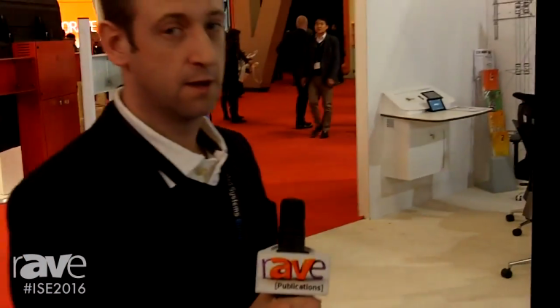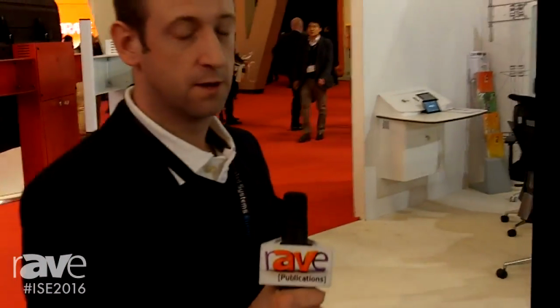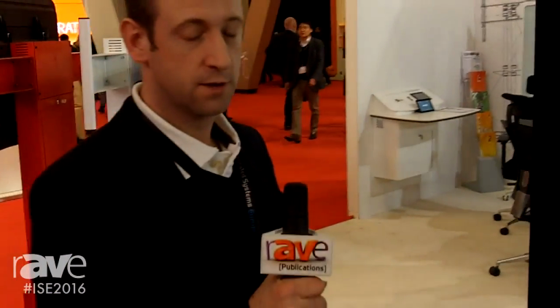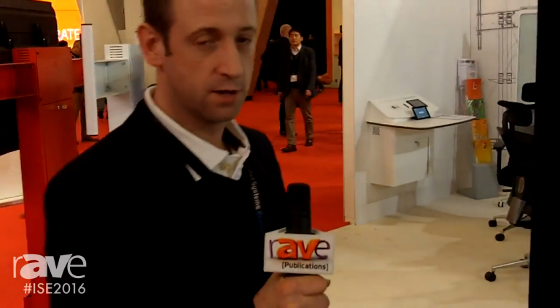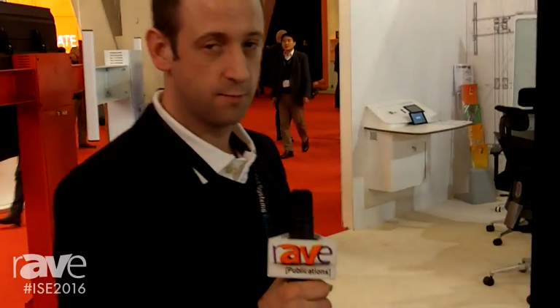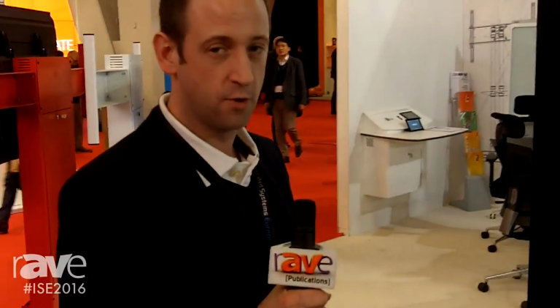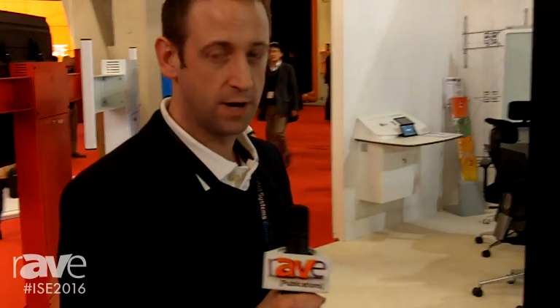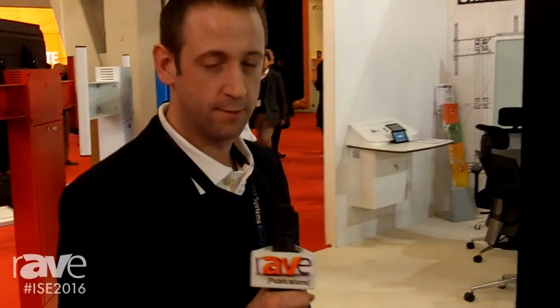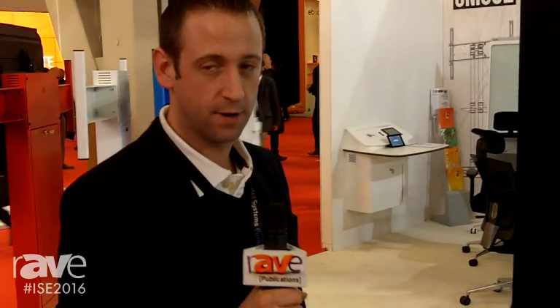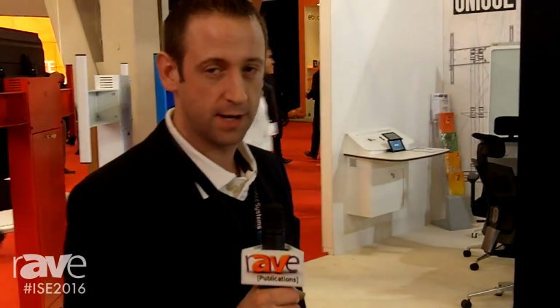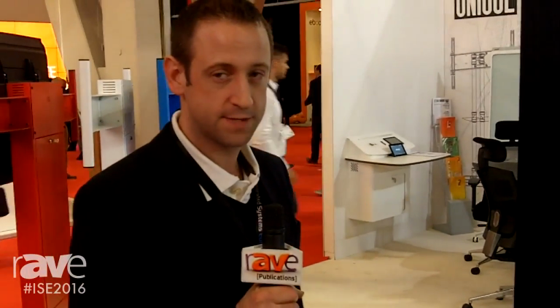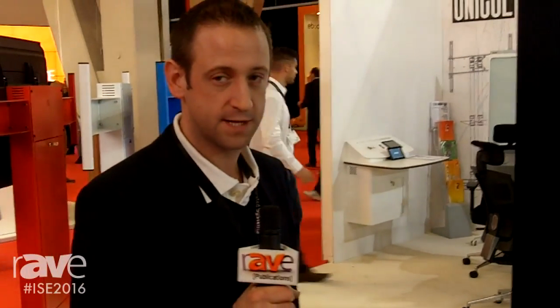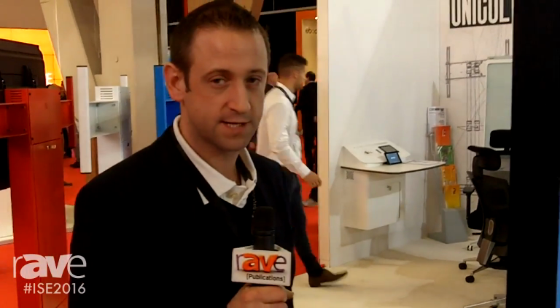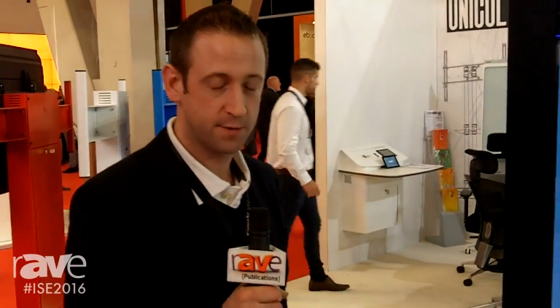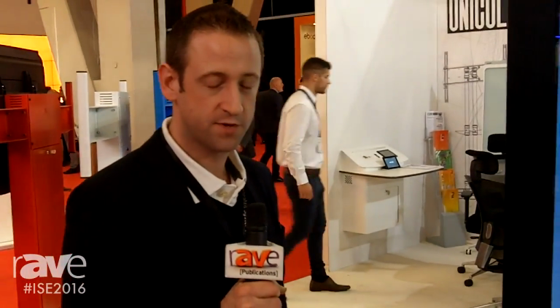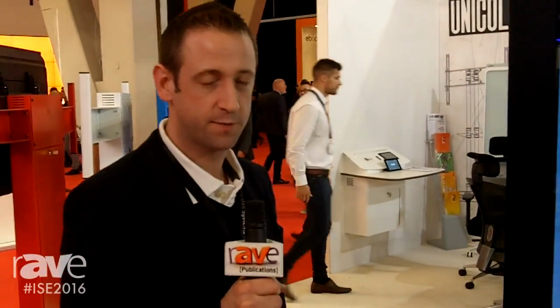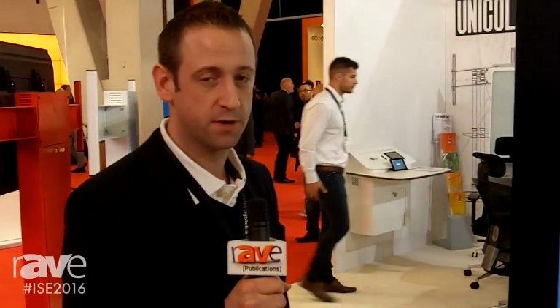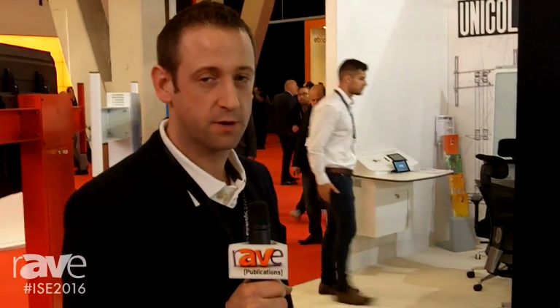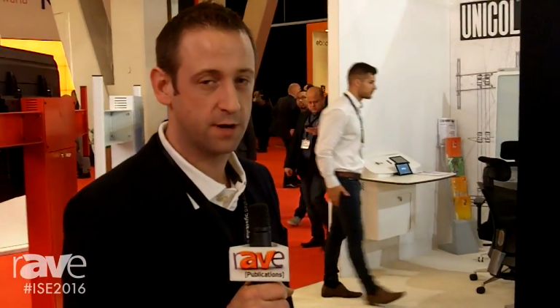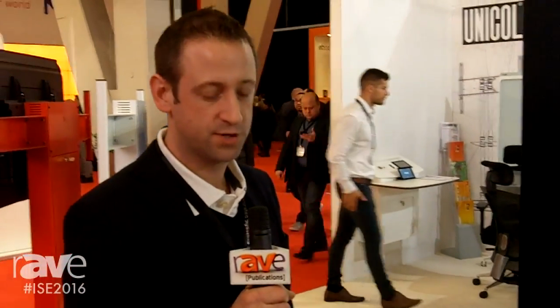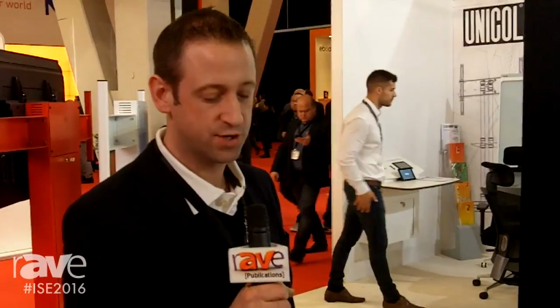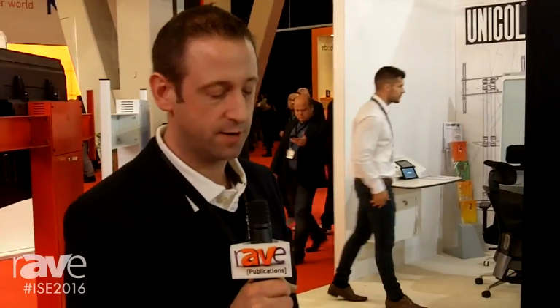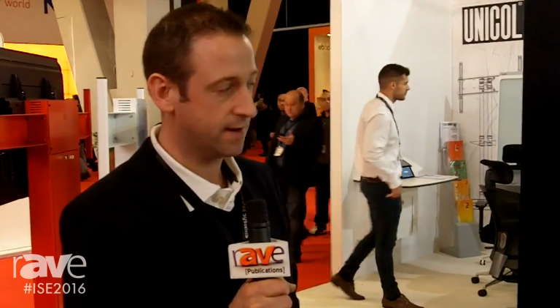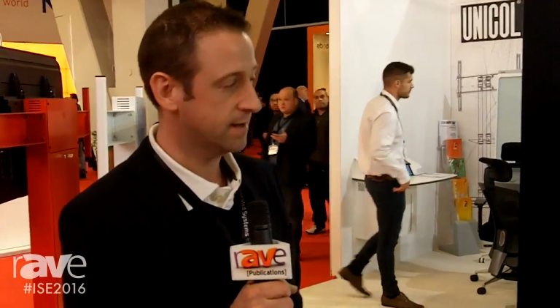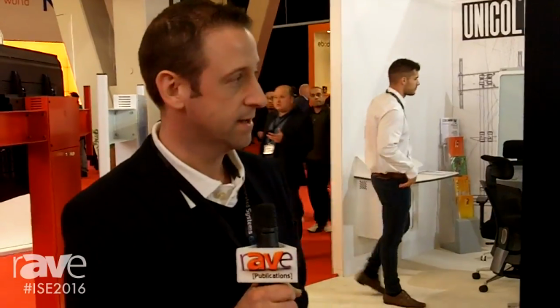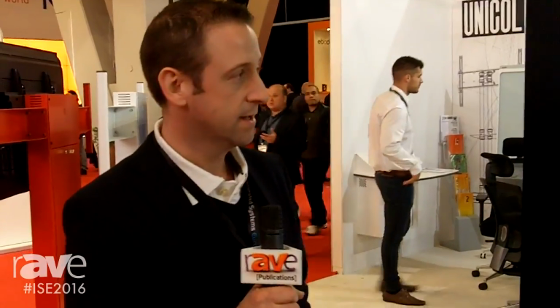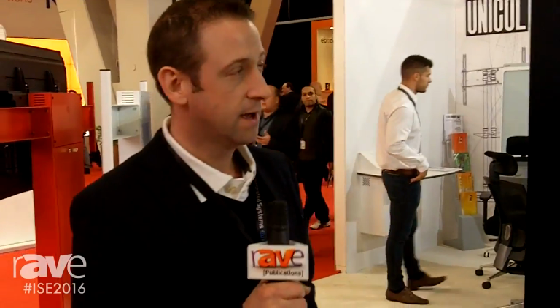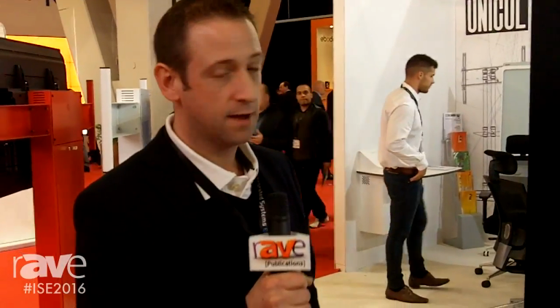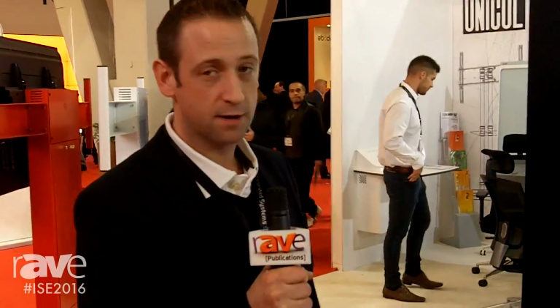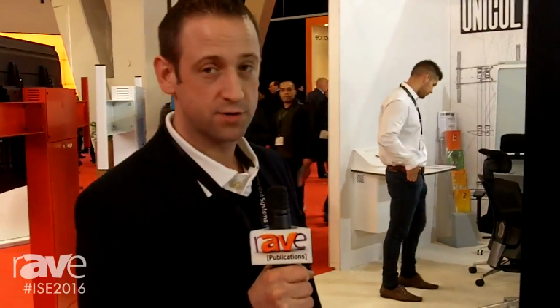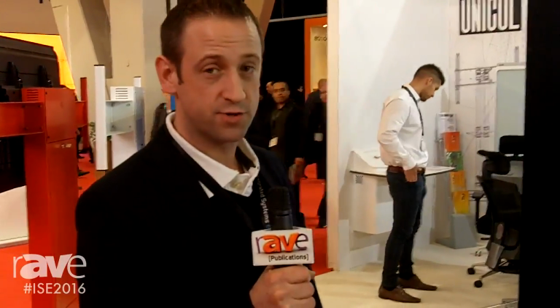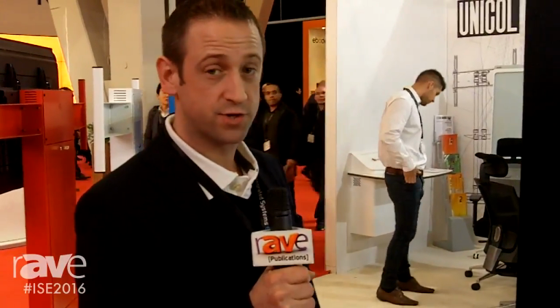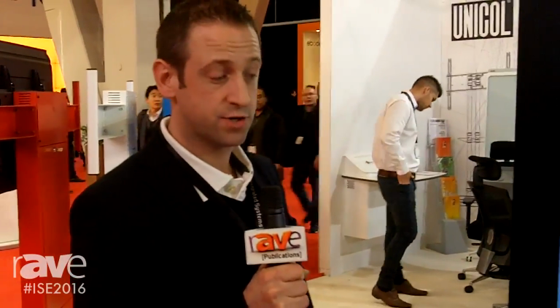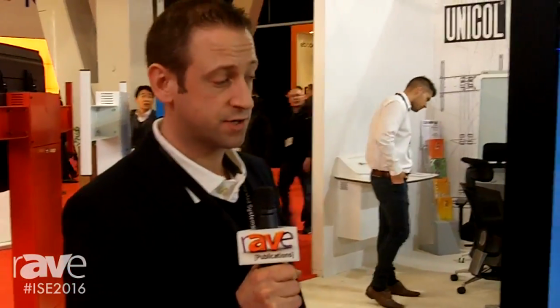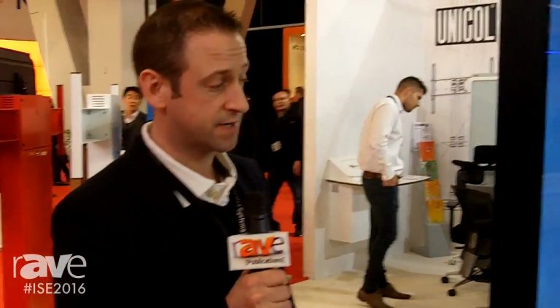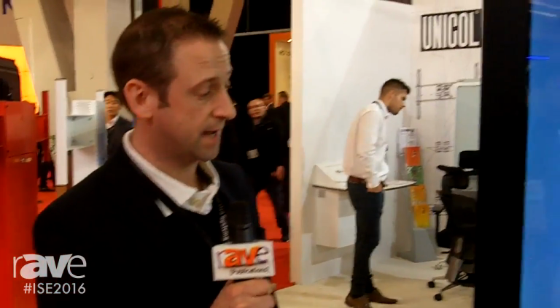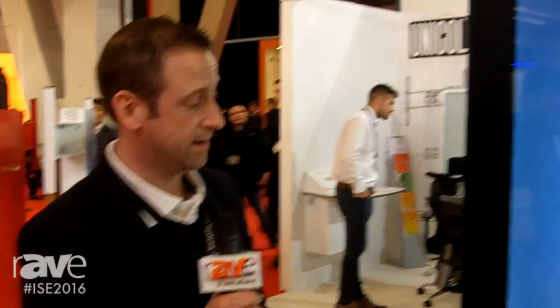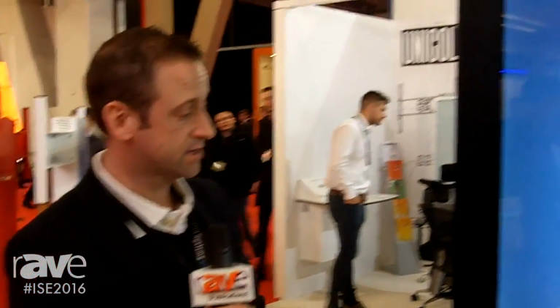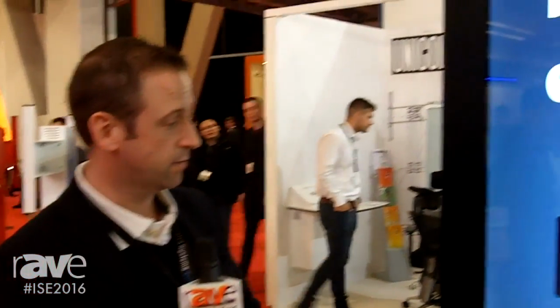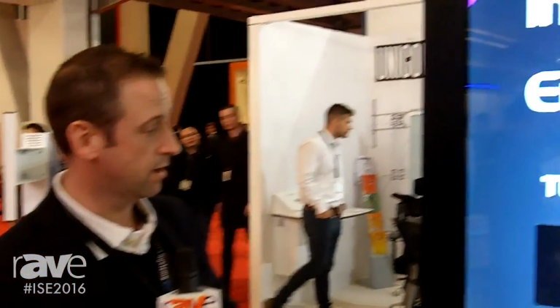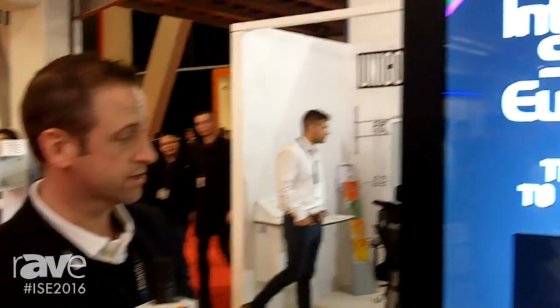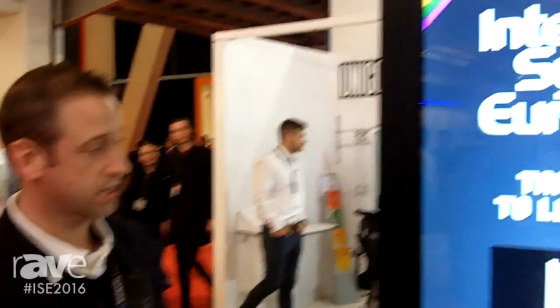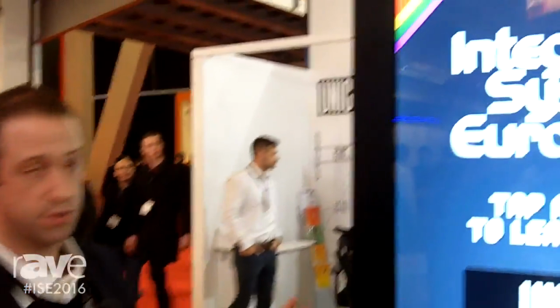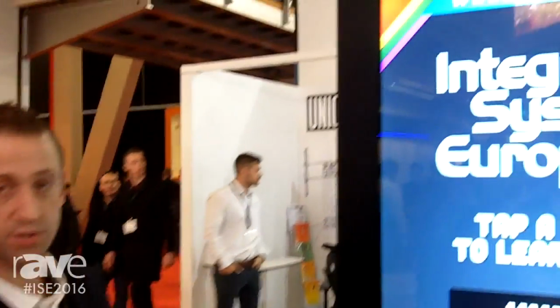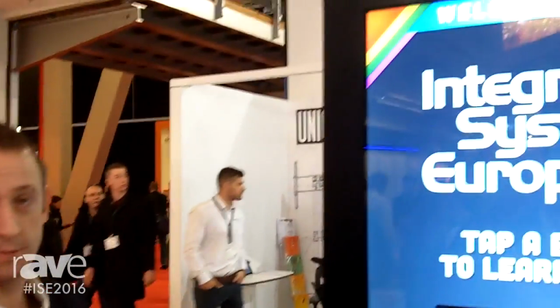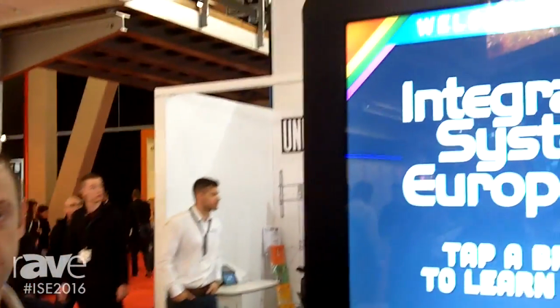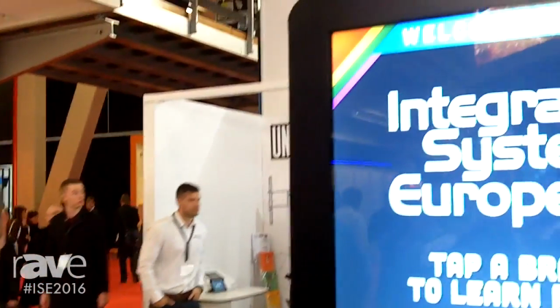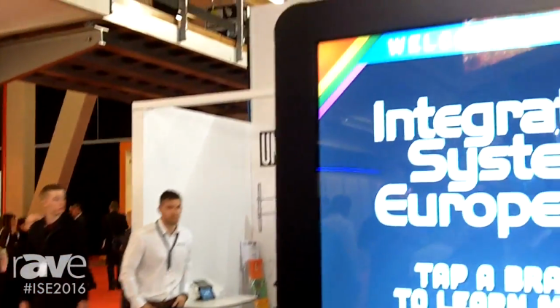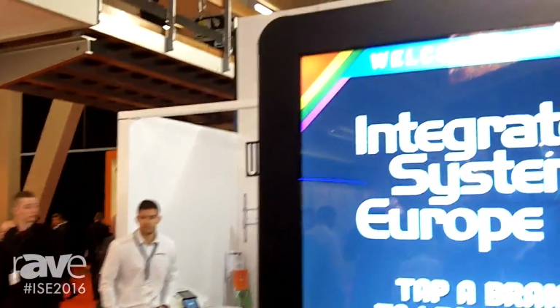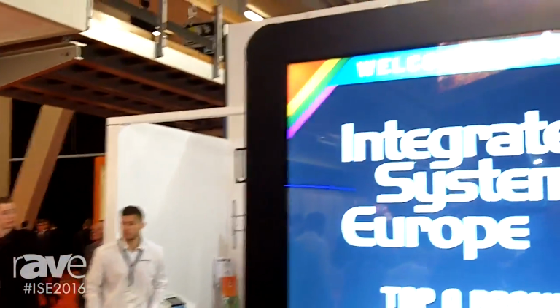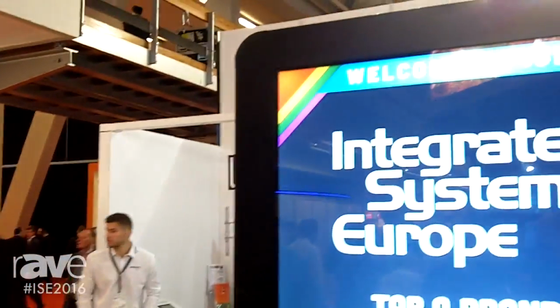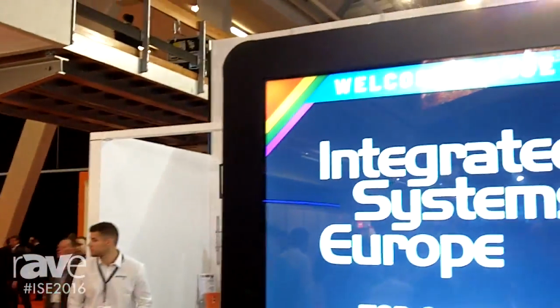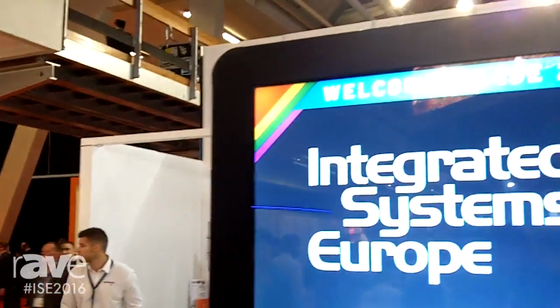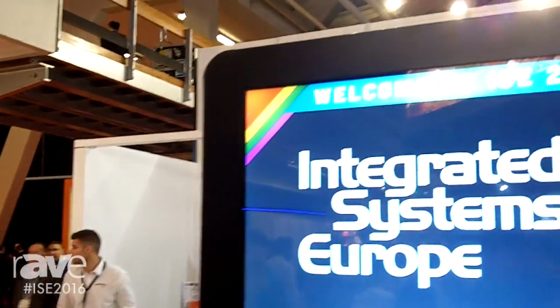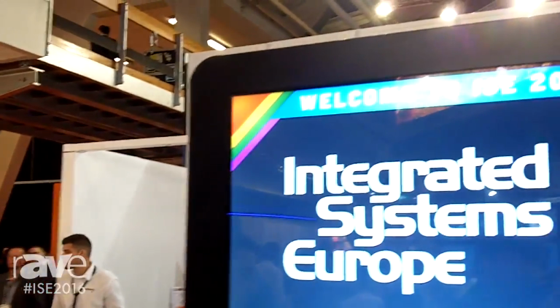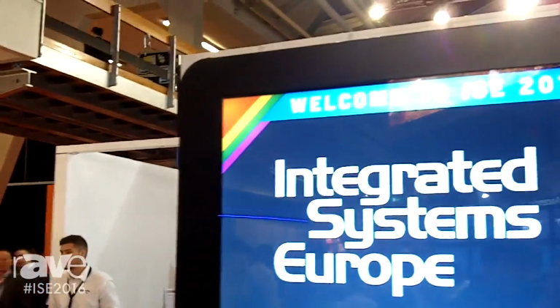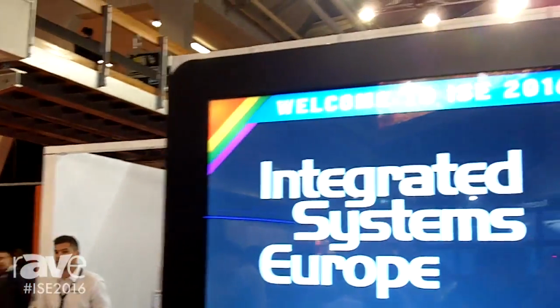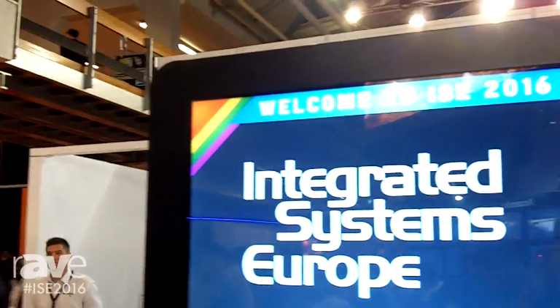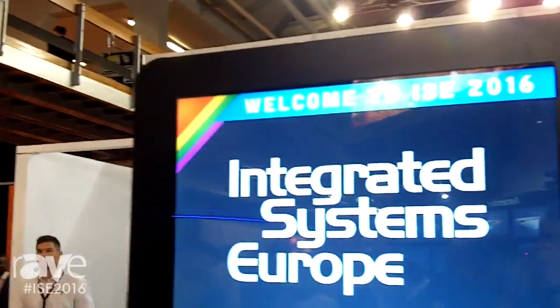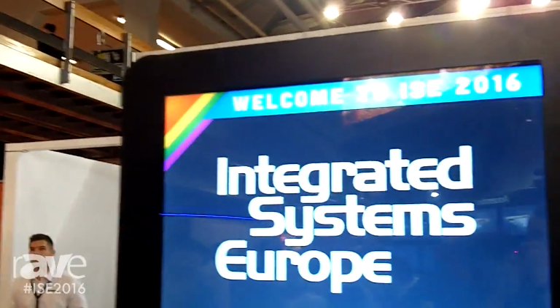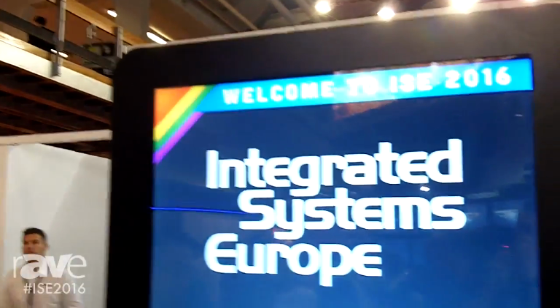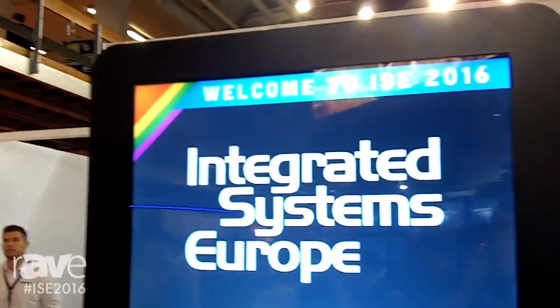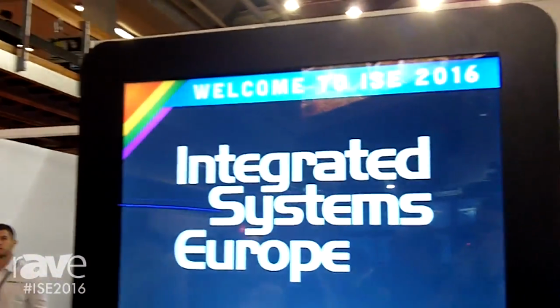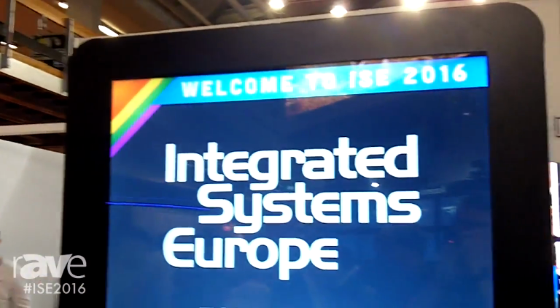Good morning, my name is Ed Simmons from Unicol Engineering. I'd like to introduce you today to our Totem, complete with touch foil from VisualPlanet.